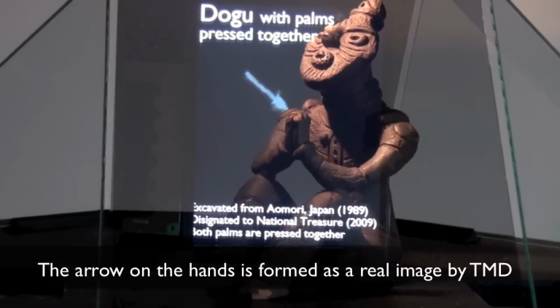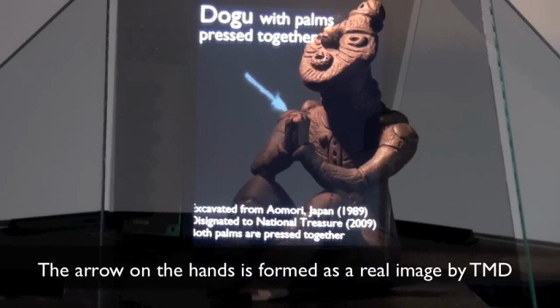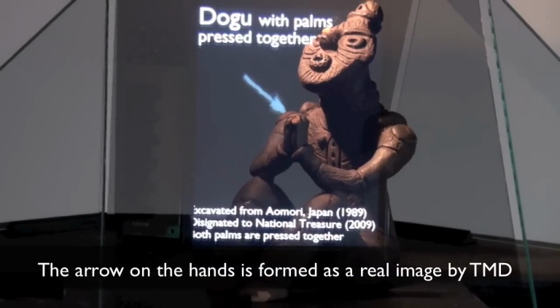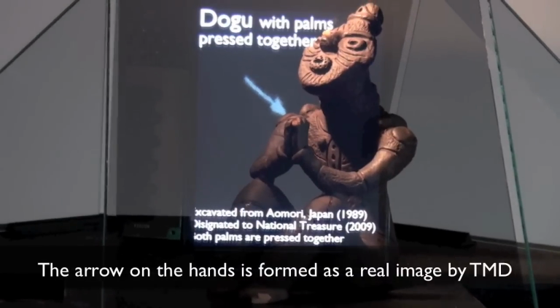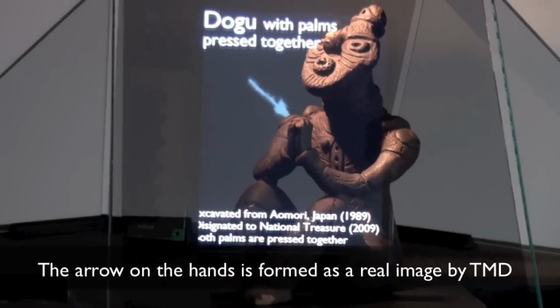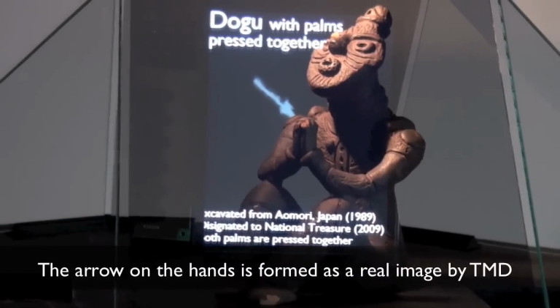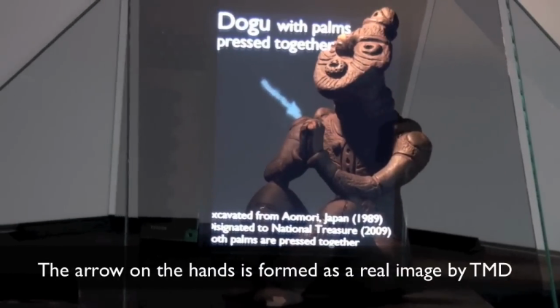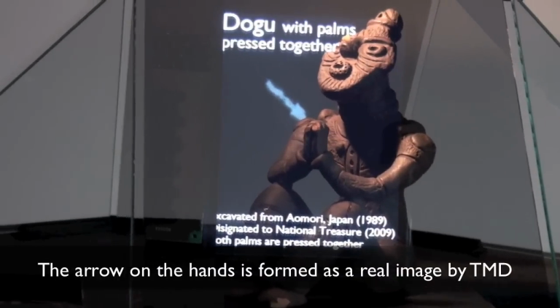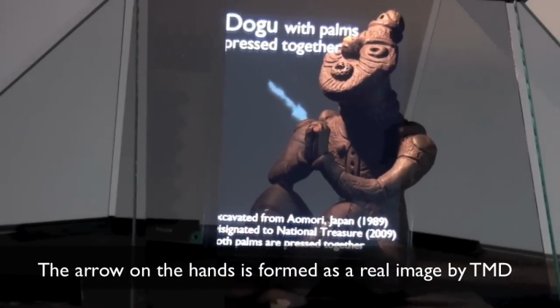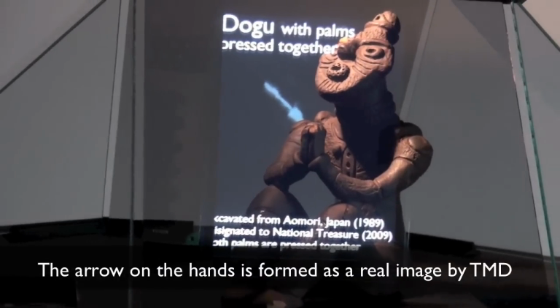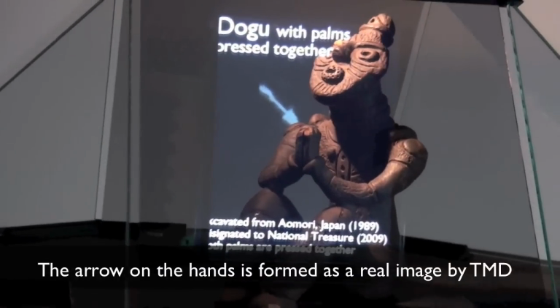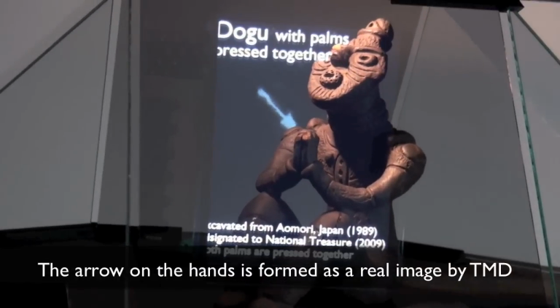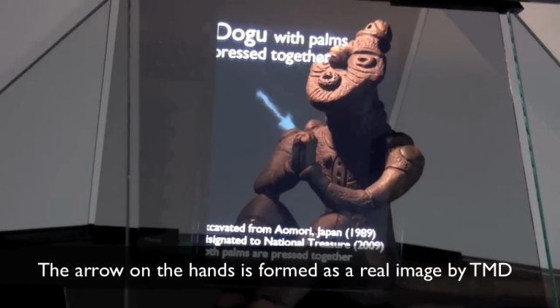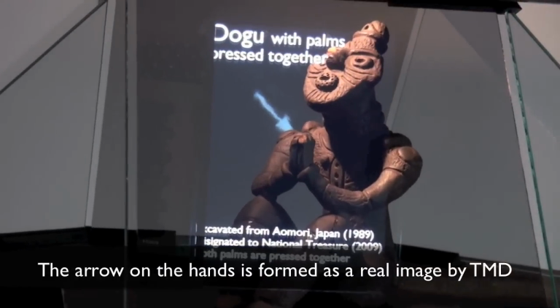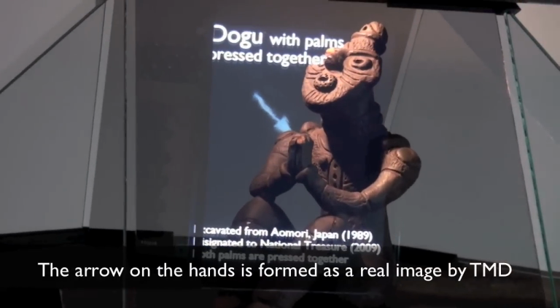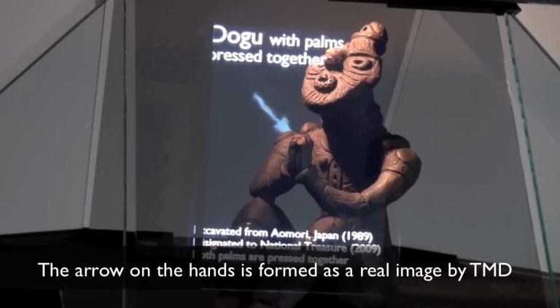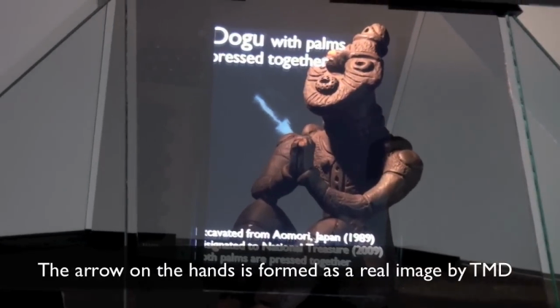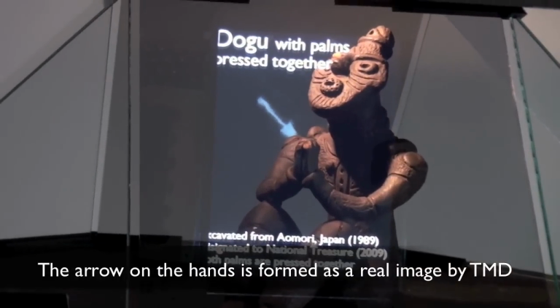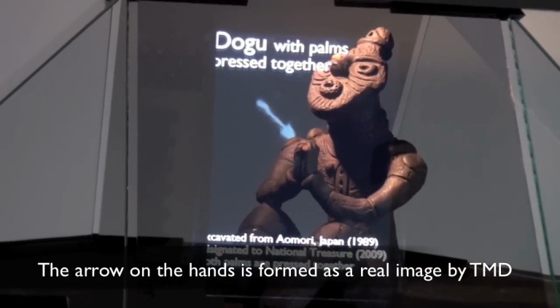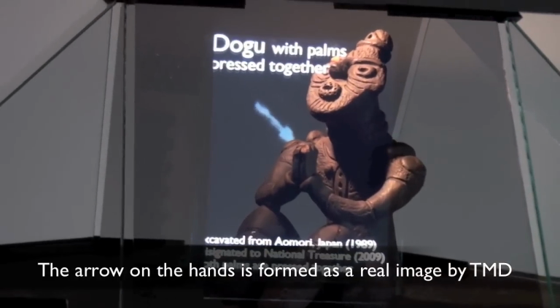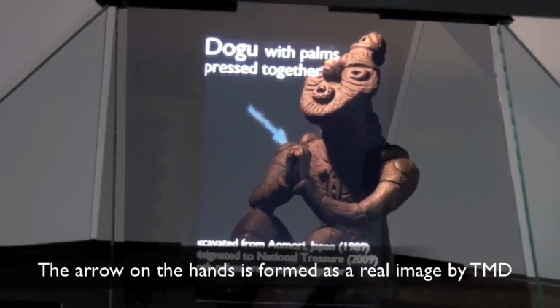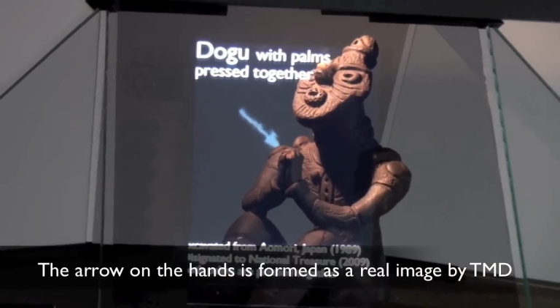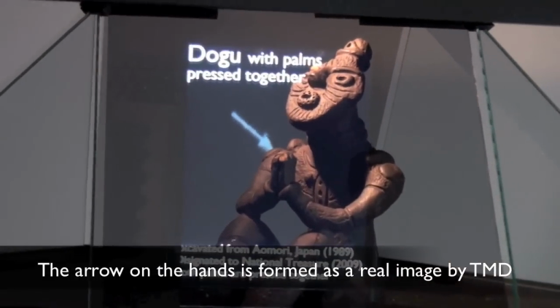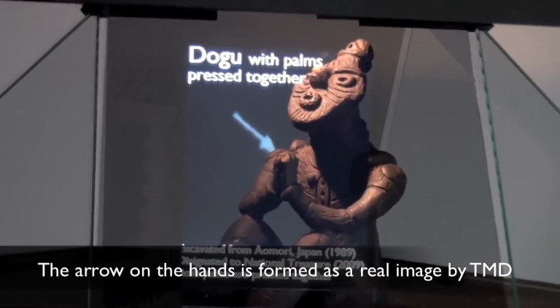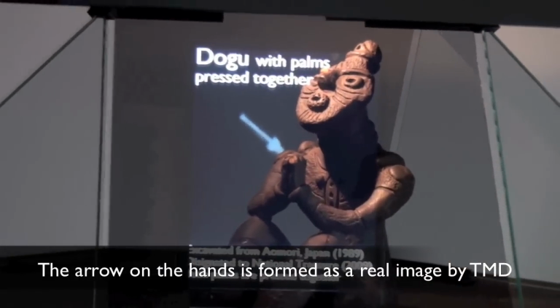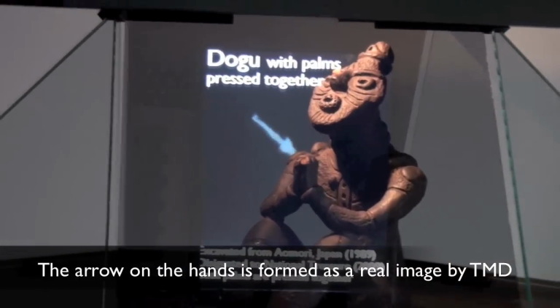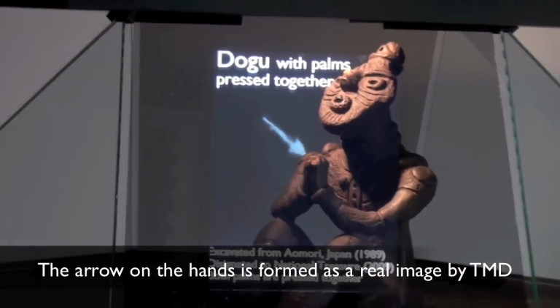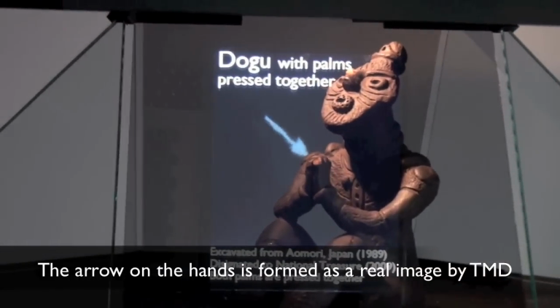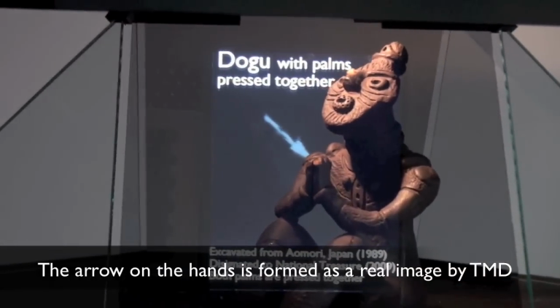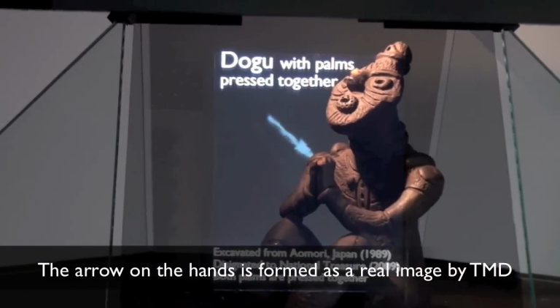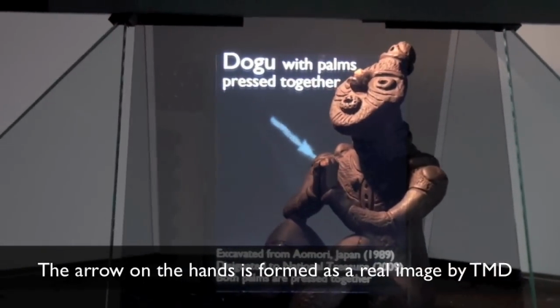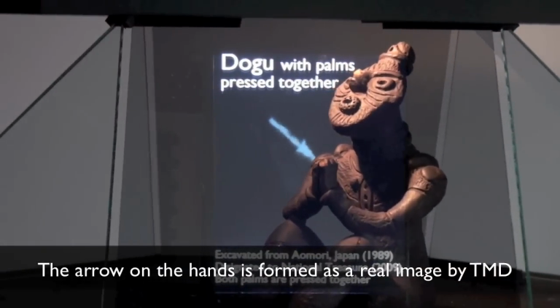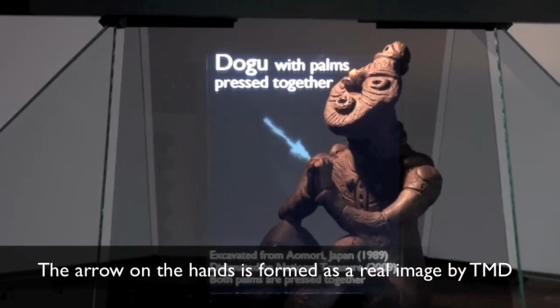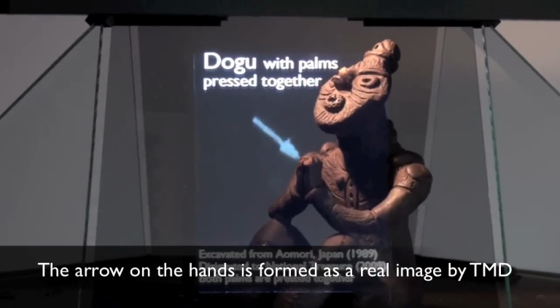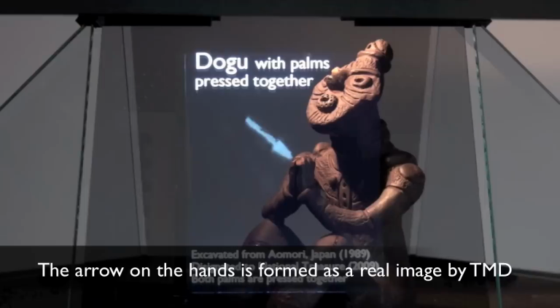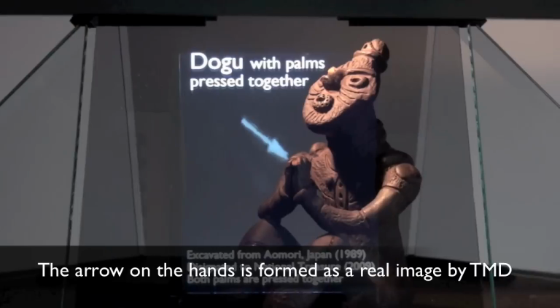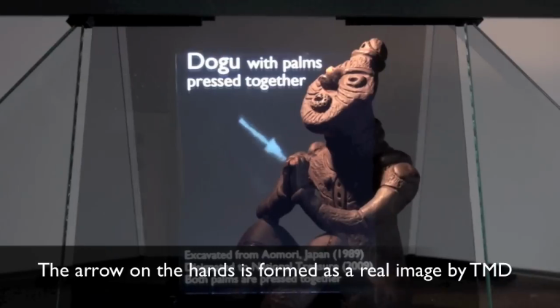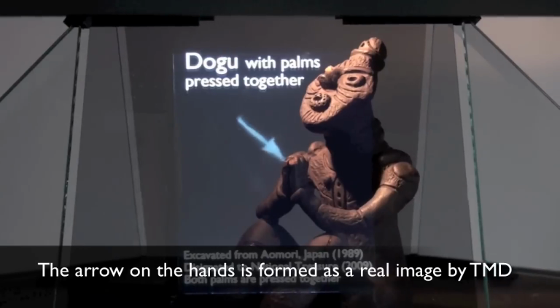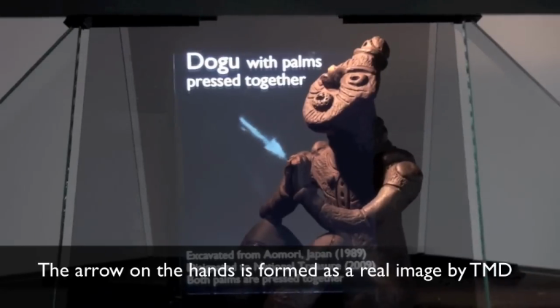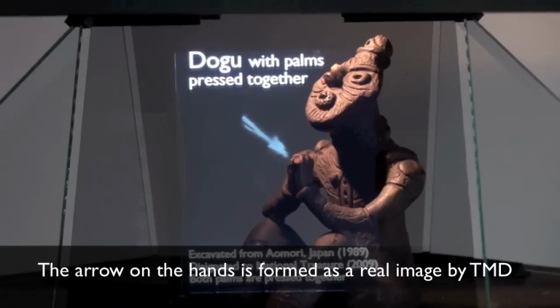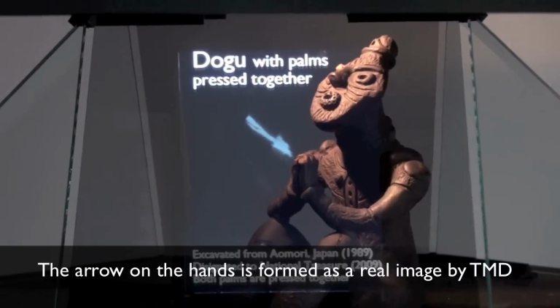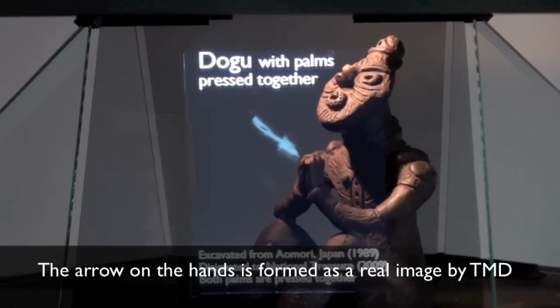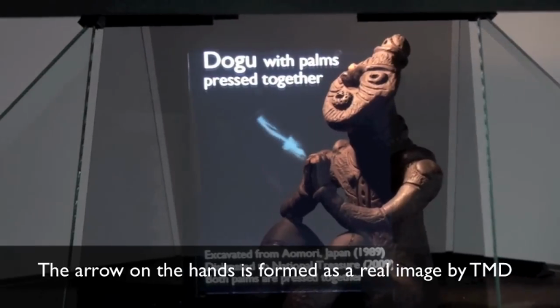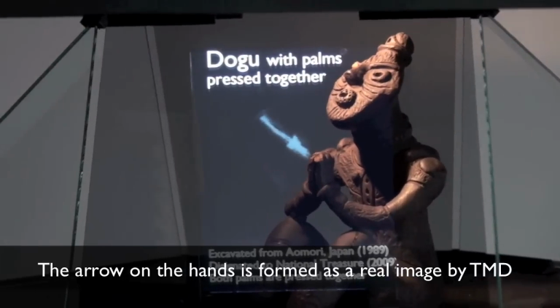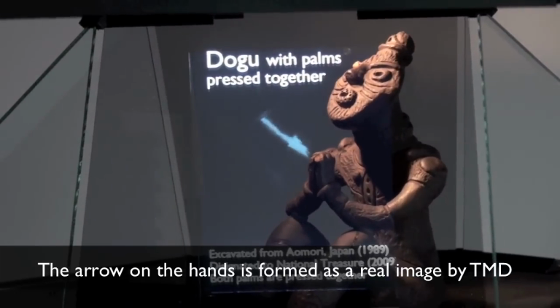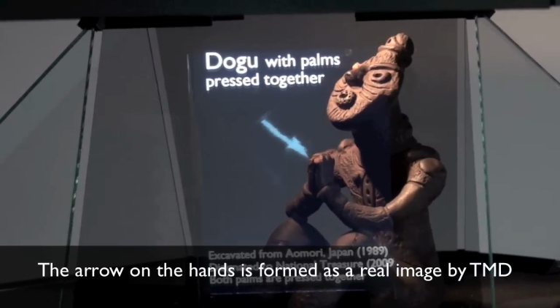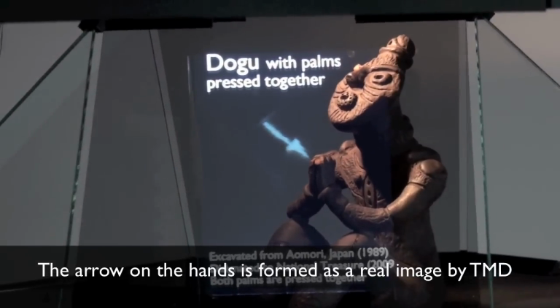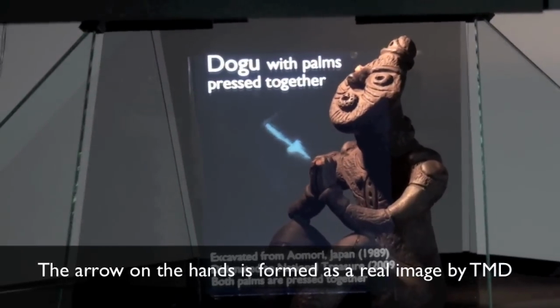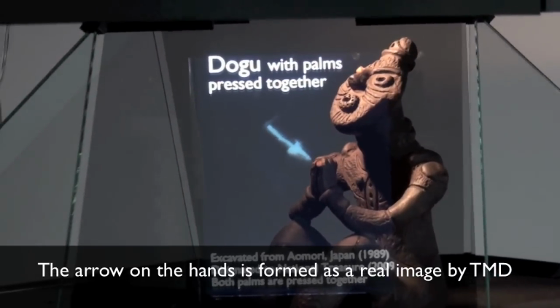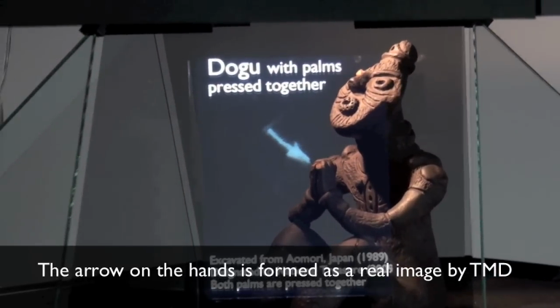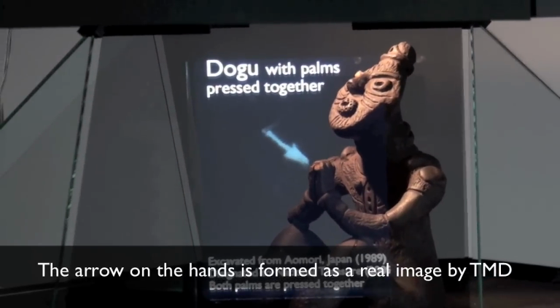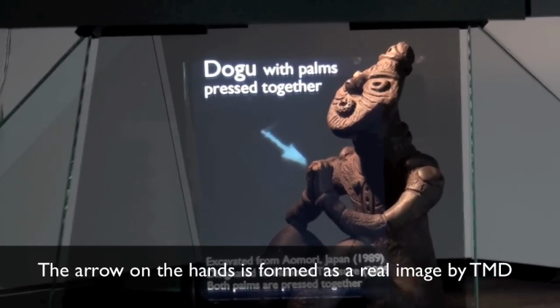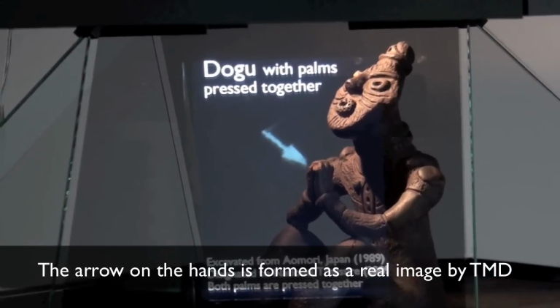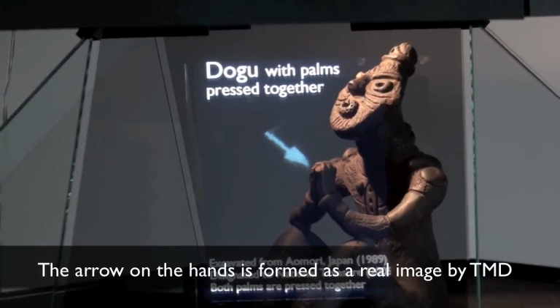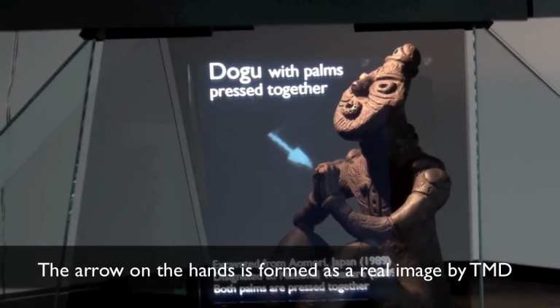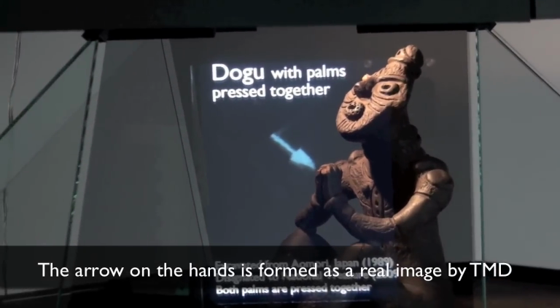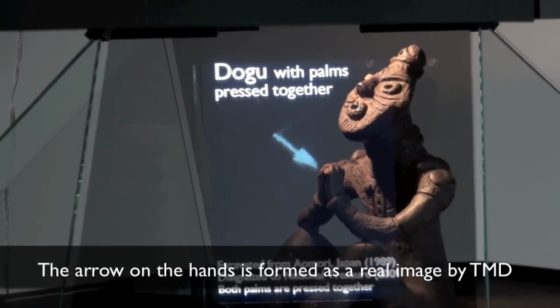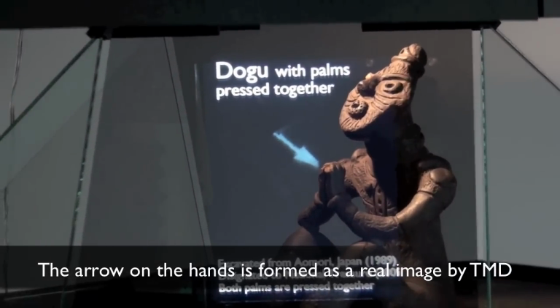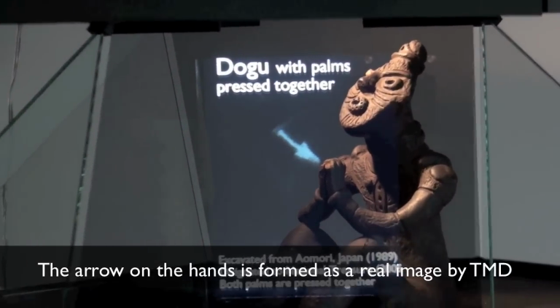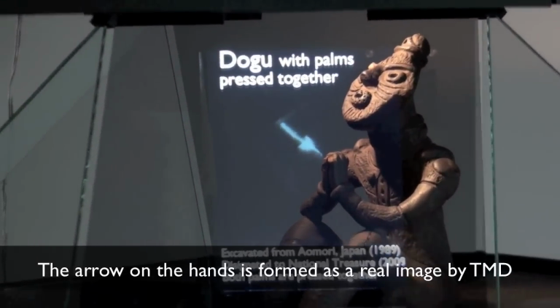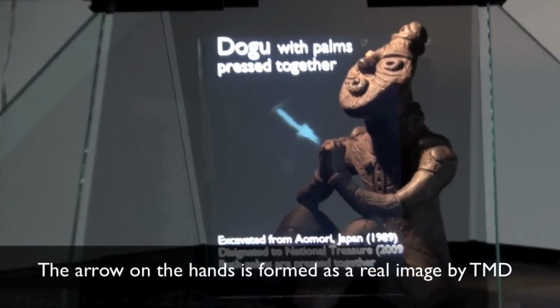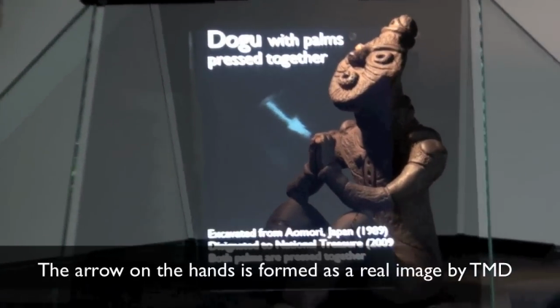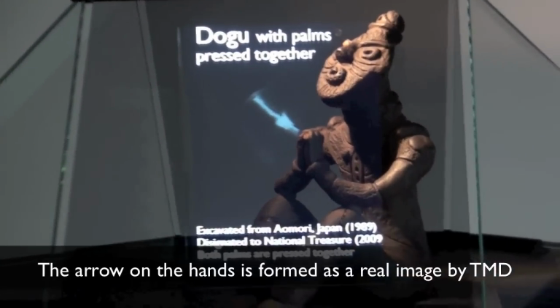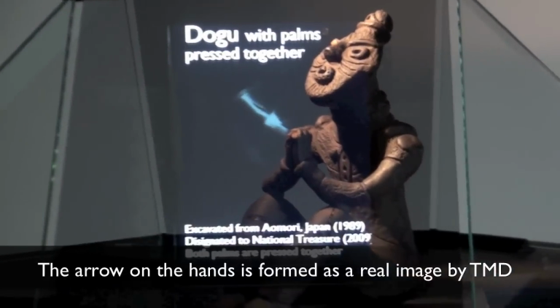It shows the resulting floating images. The arrow on the hands is formed from the rear as a mid-air image by TMD.